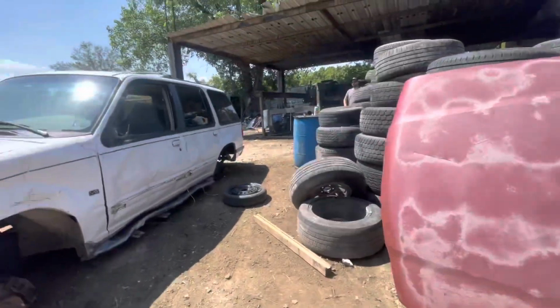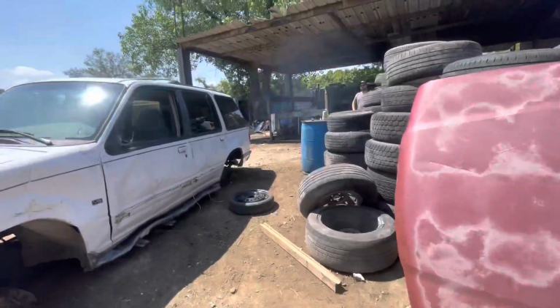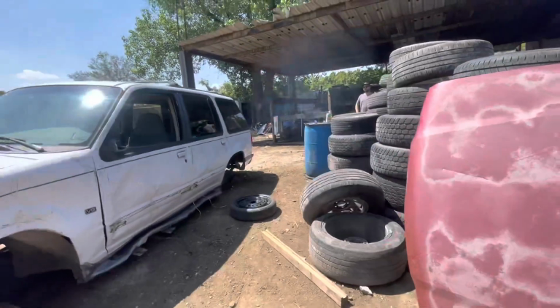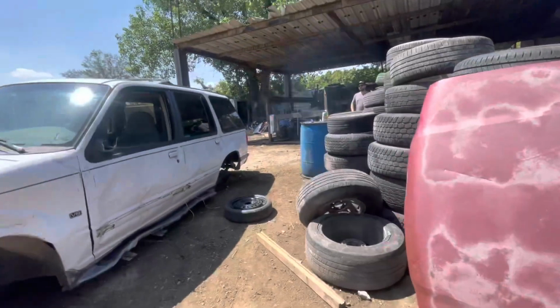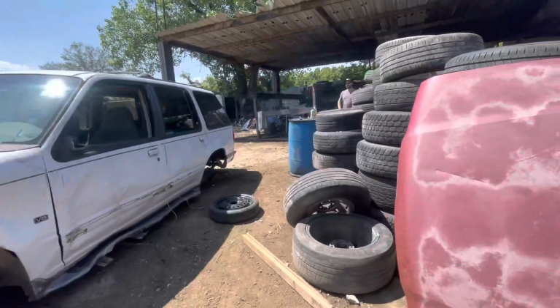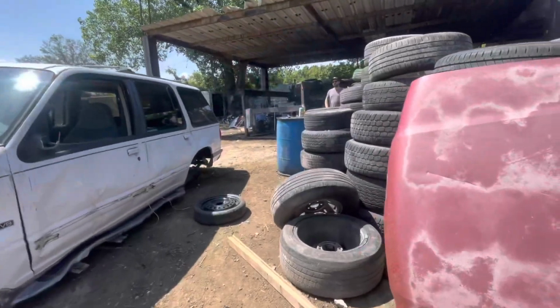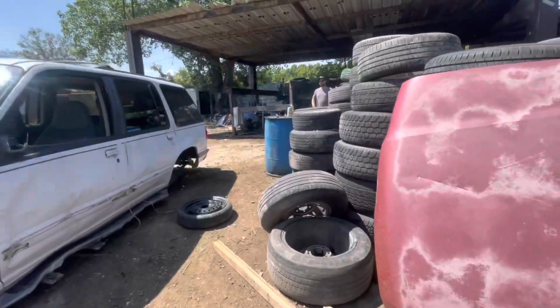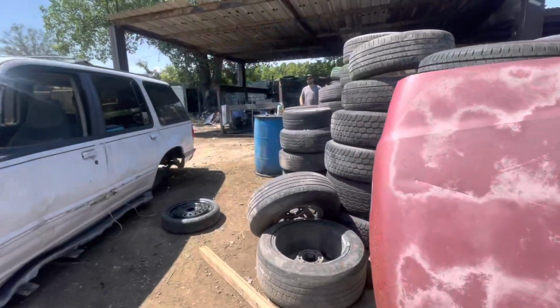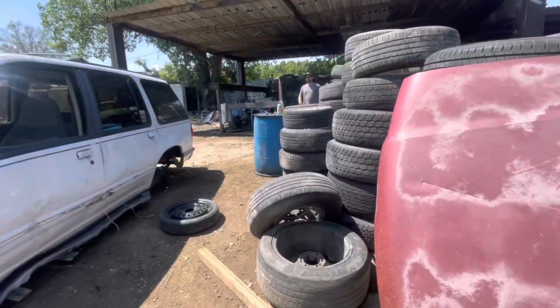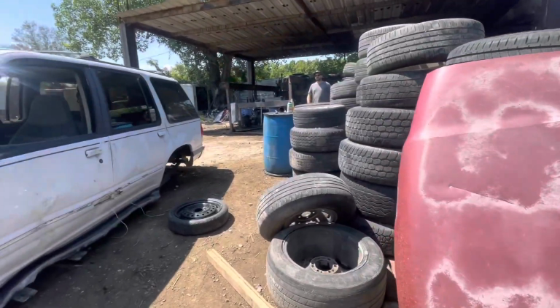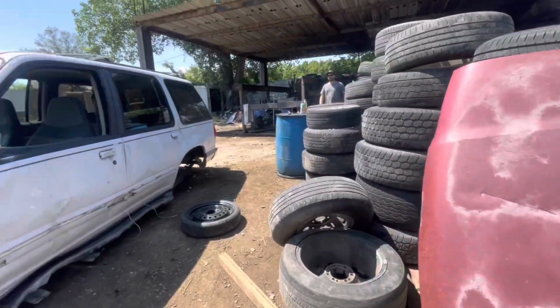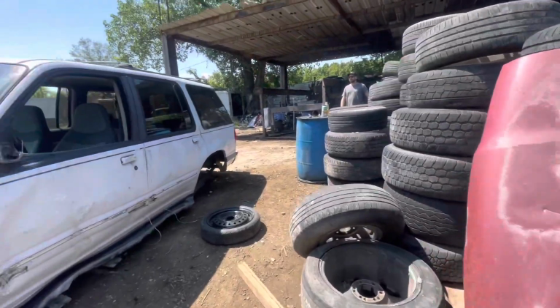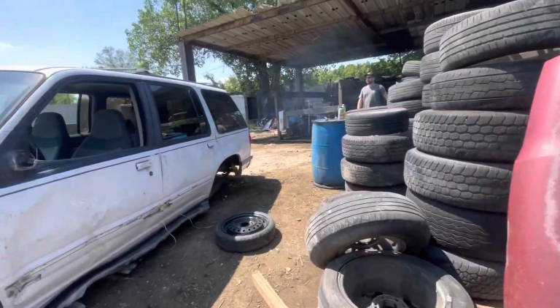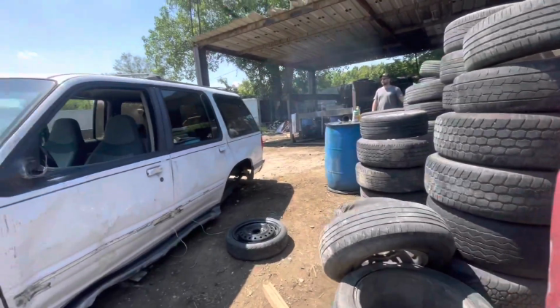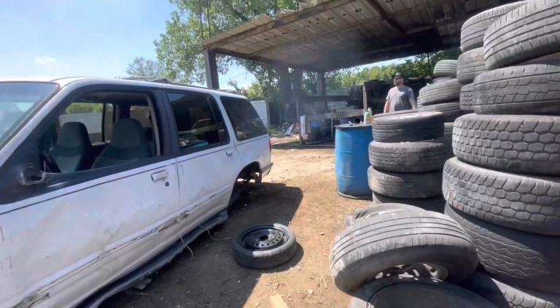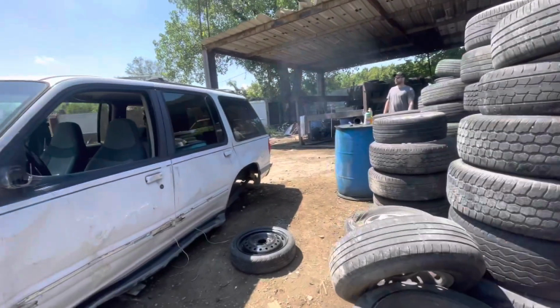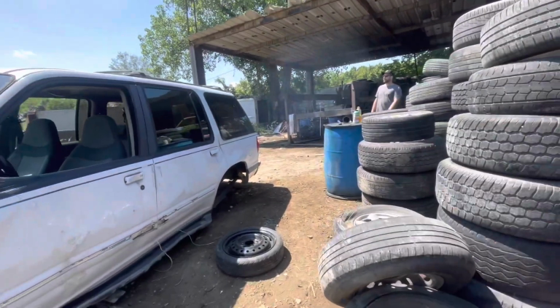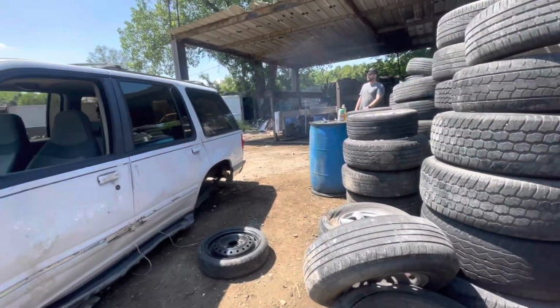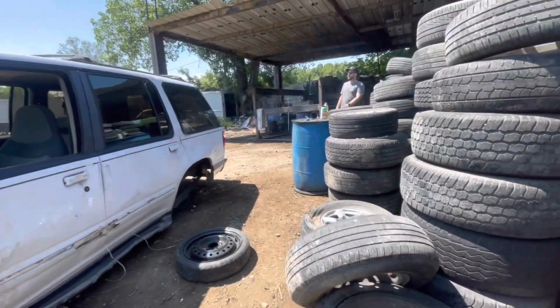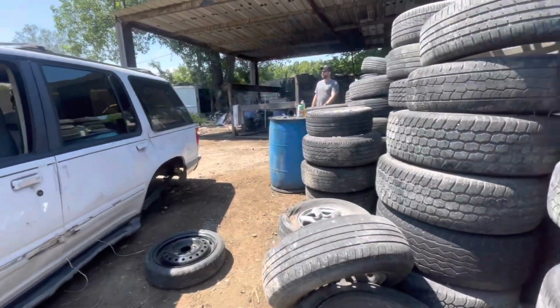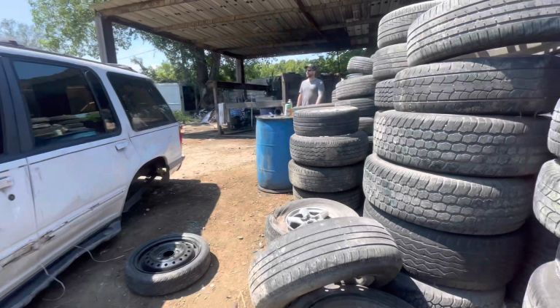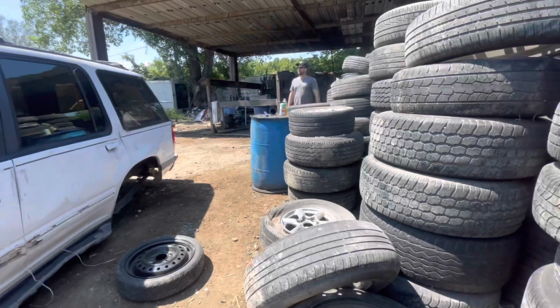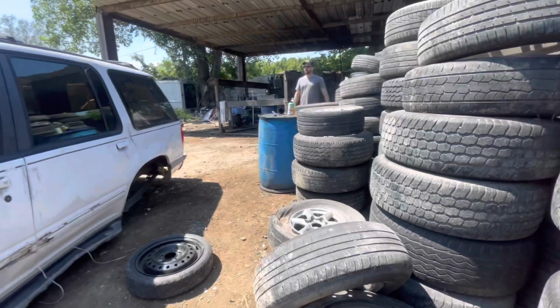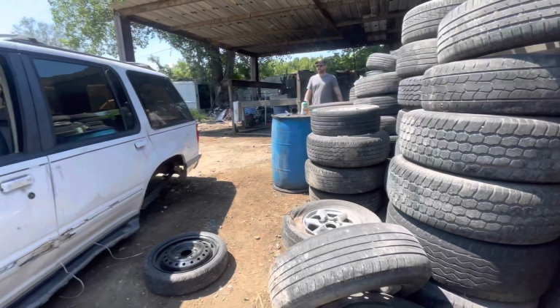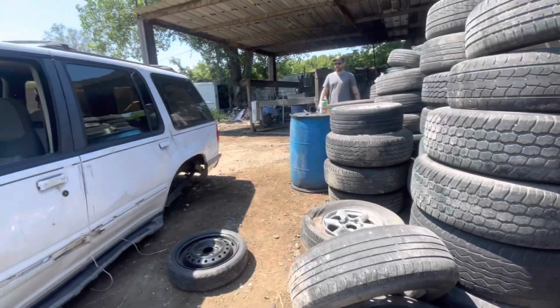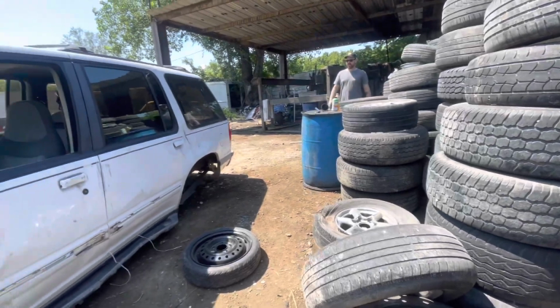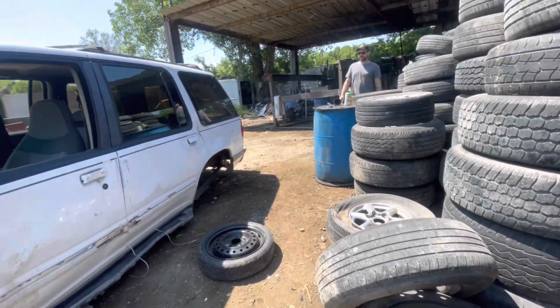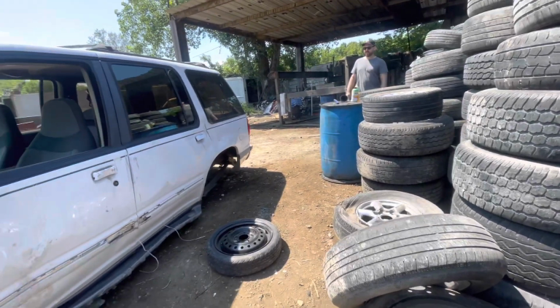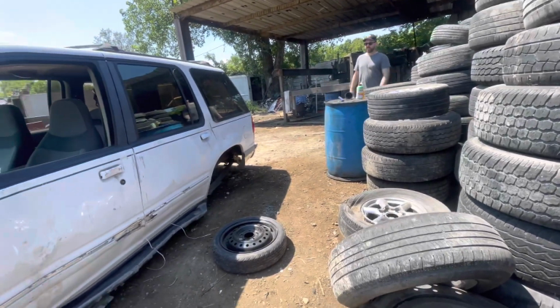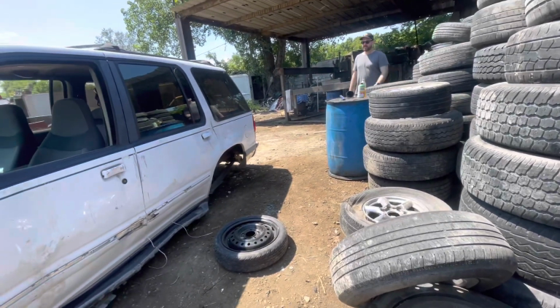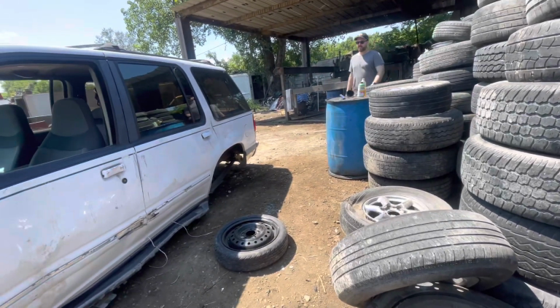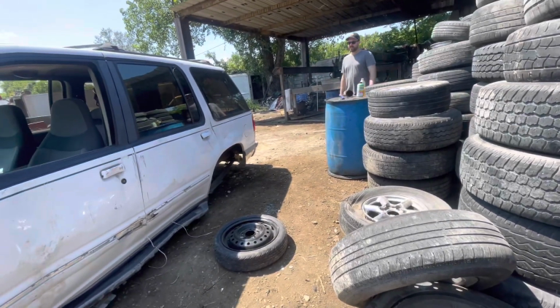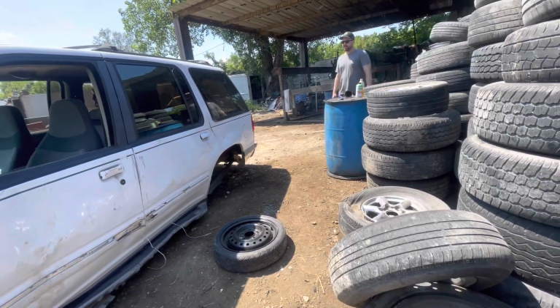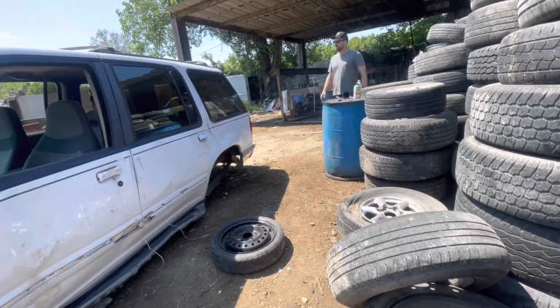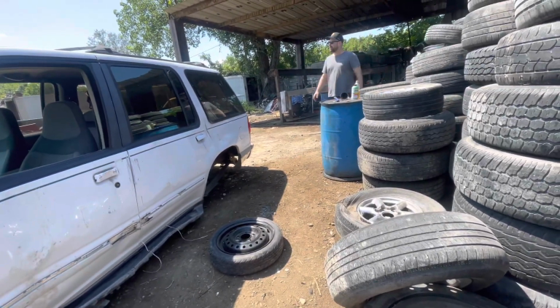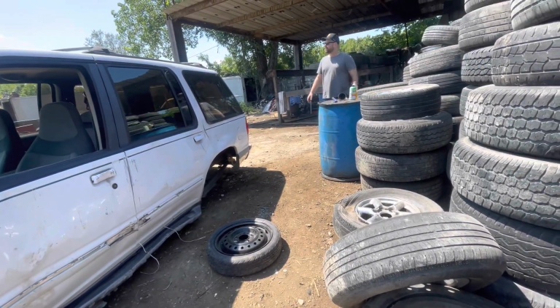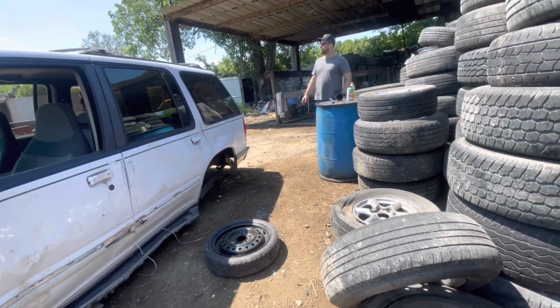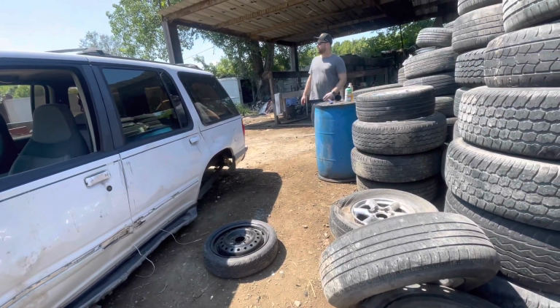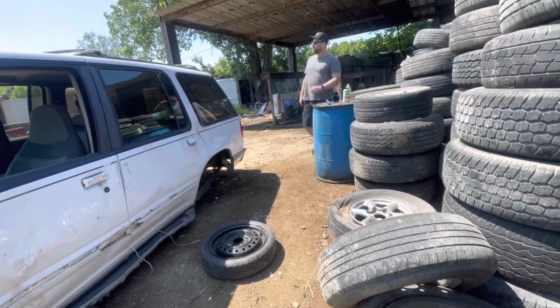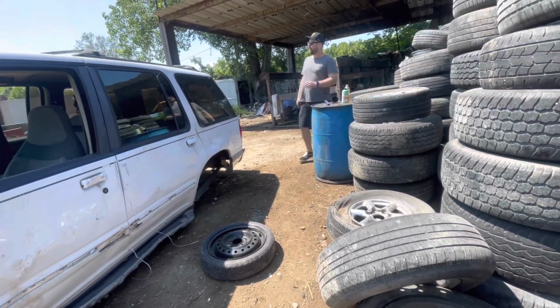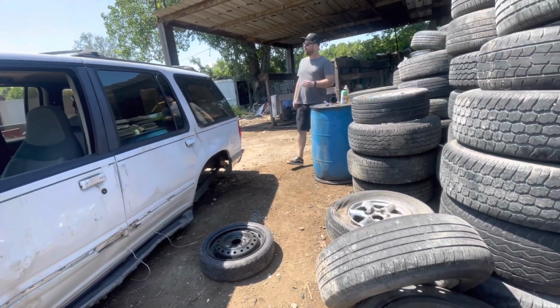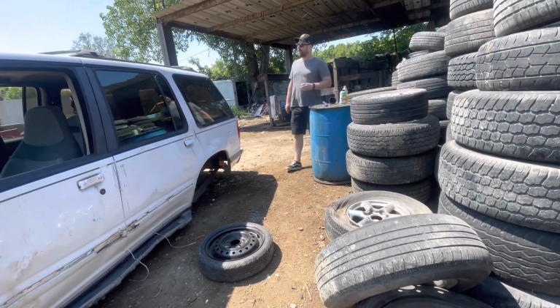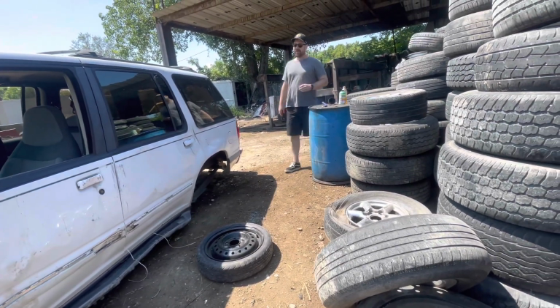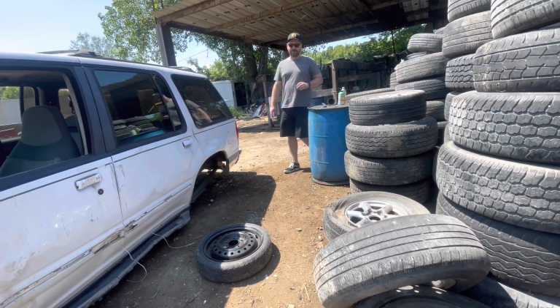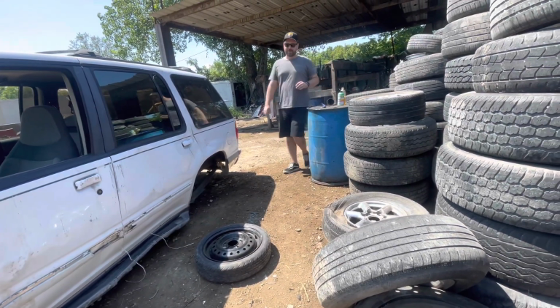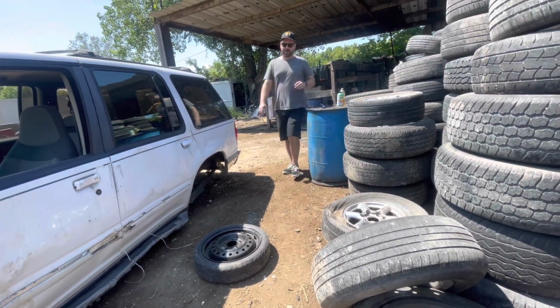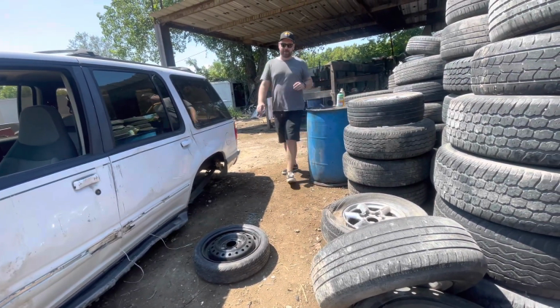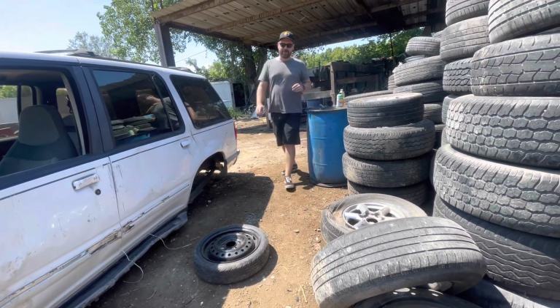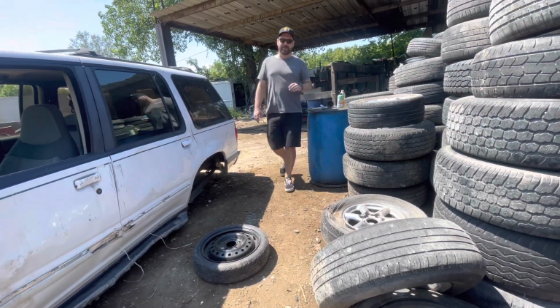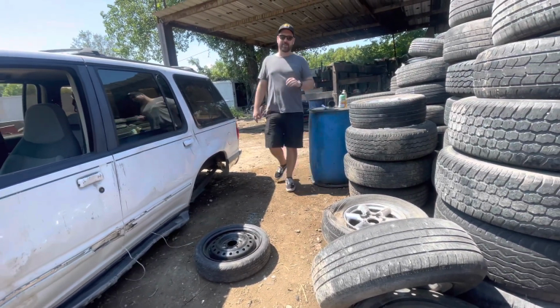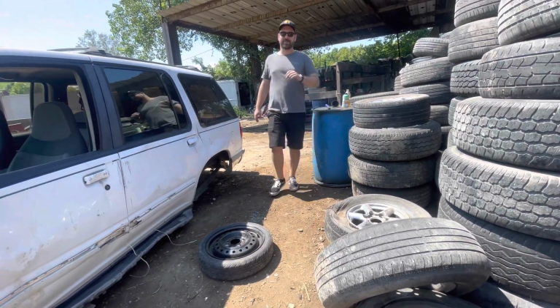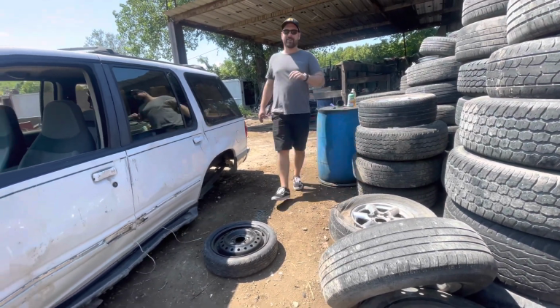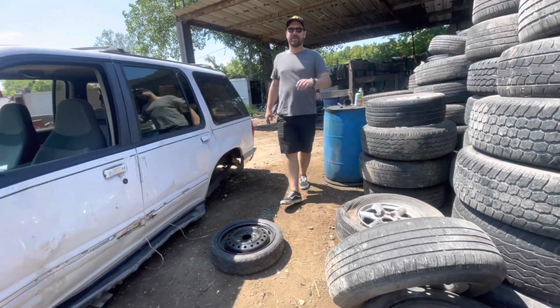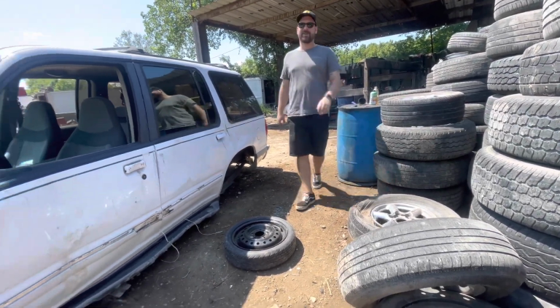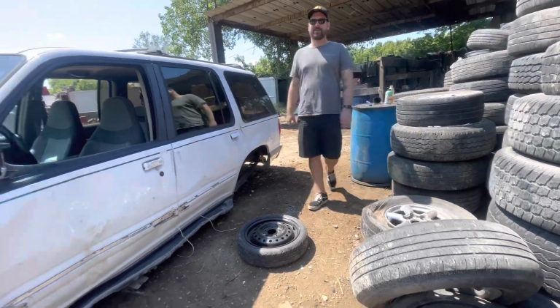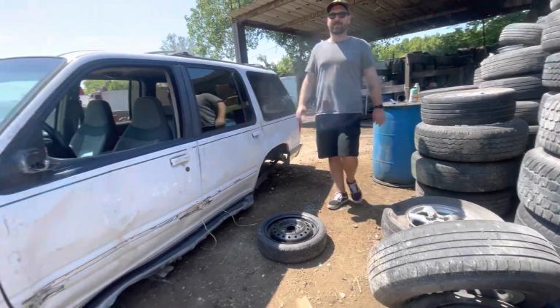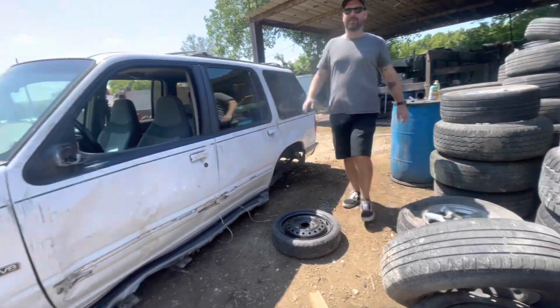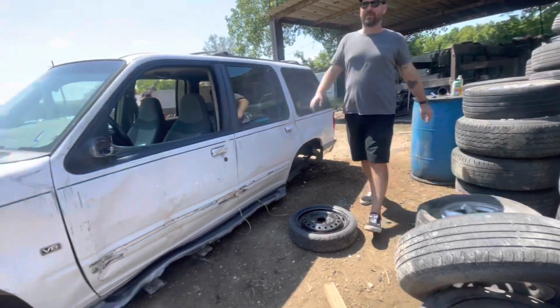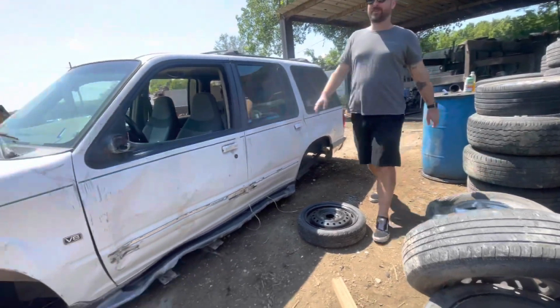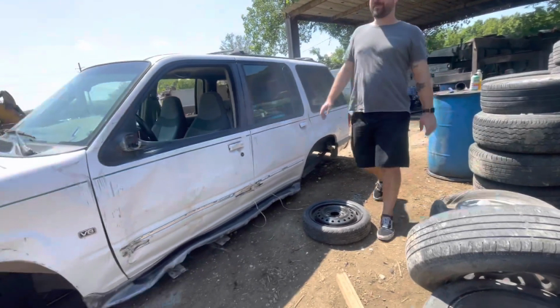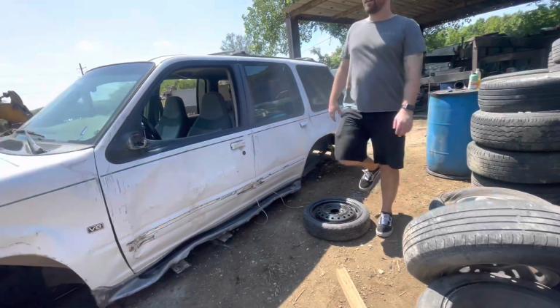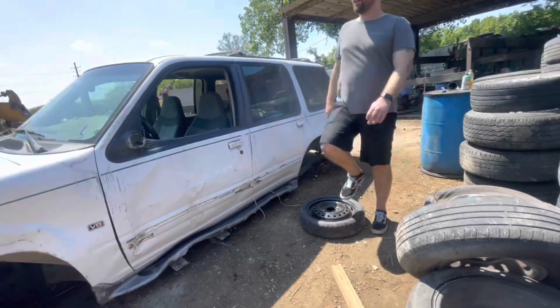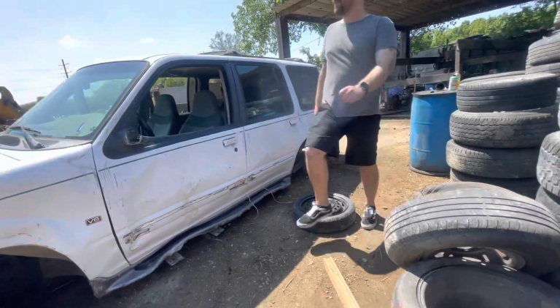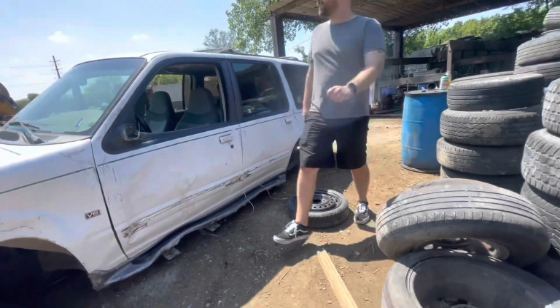You gonna pick it up with that big thing? Yeah, I'd love to drive with those things around. It's so much fun, dude.